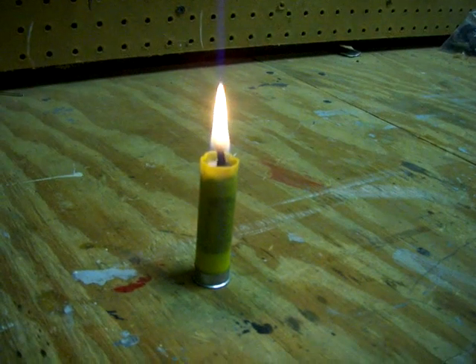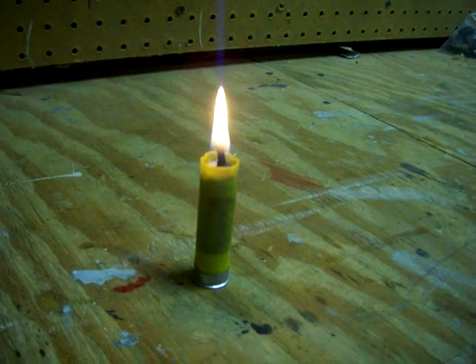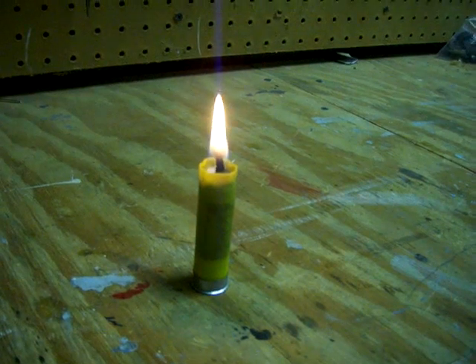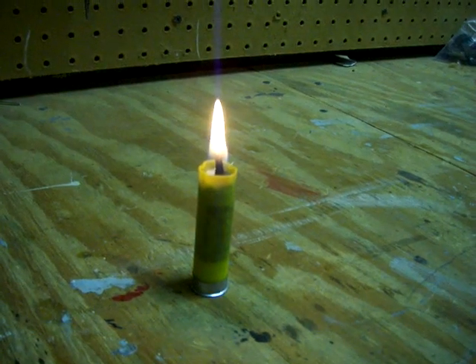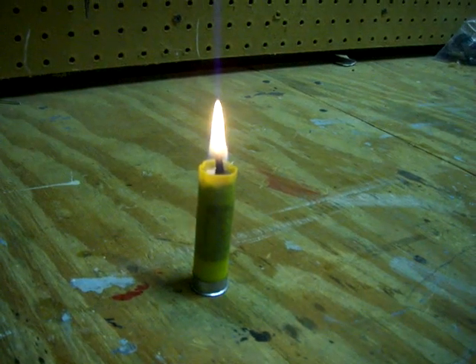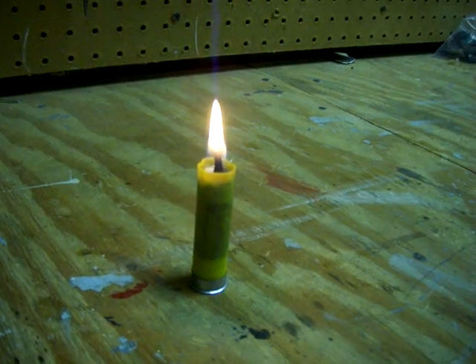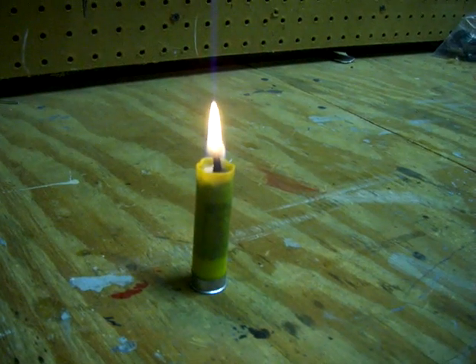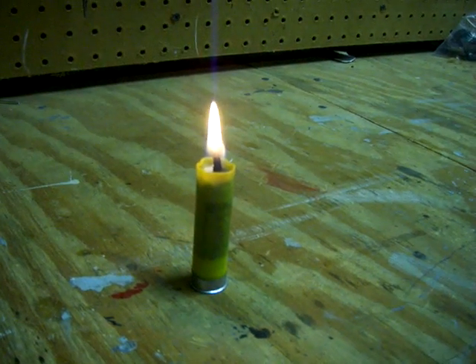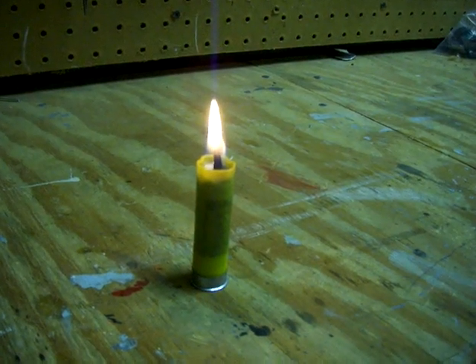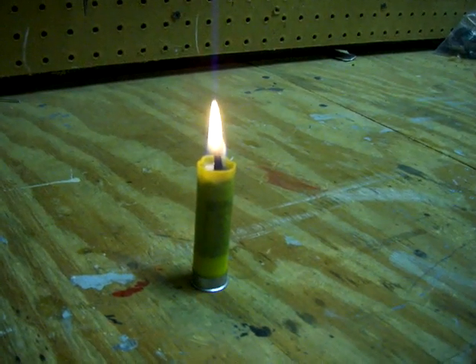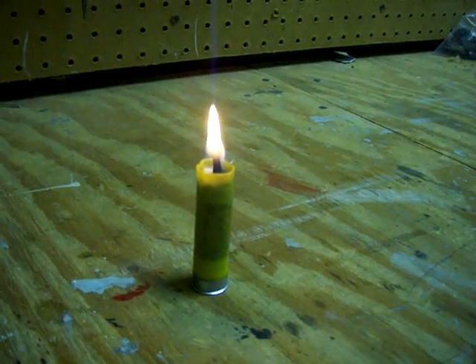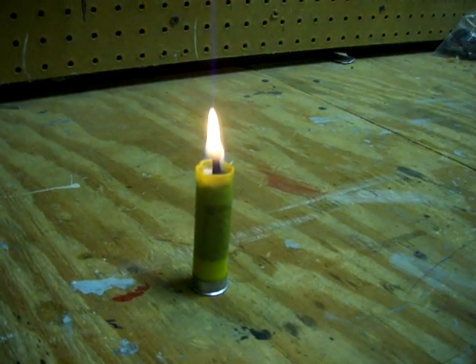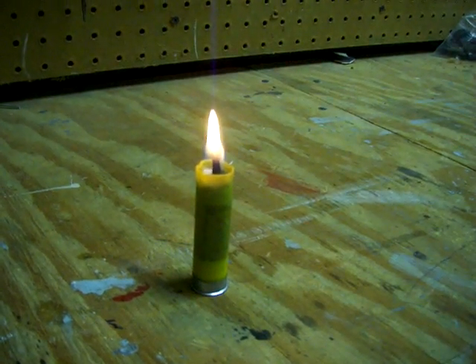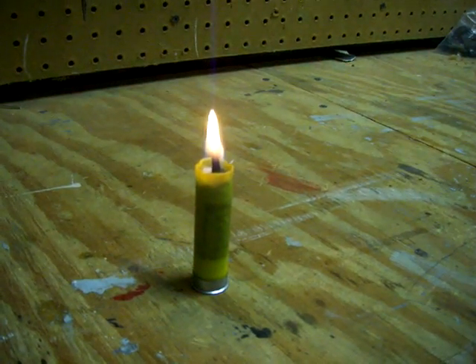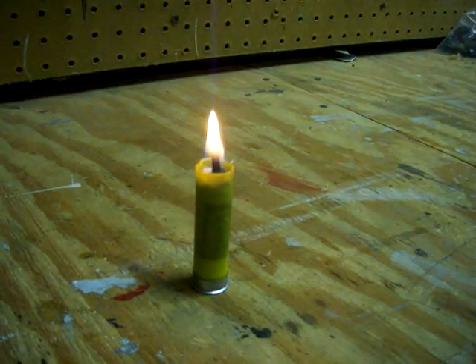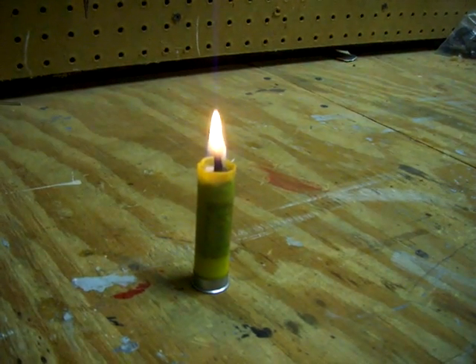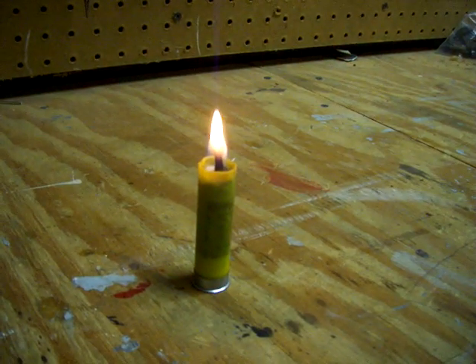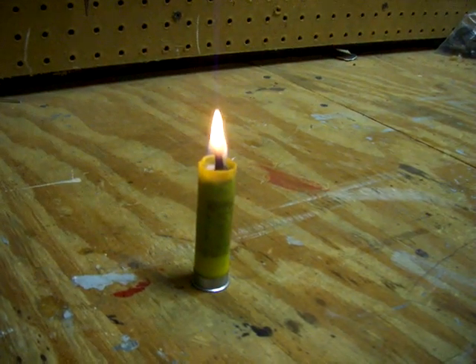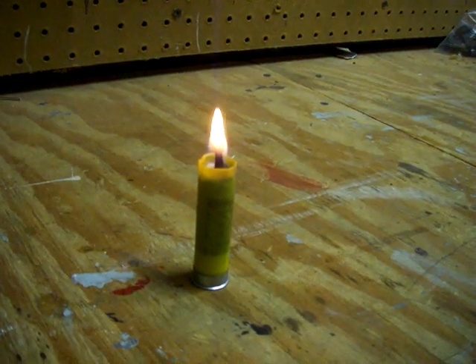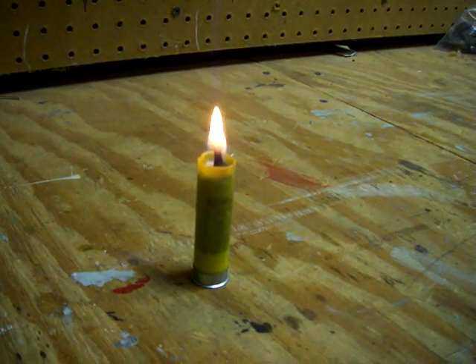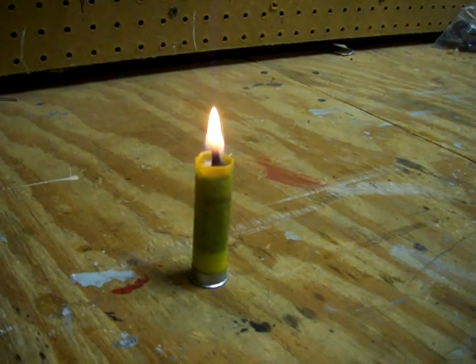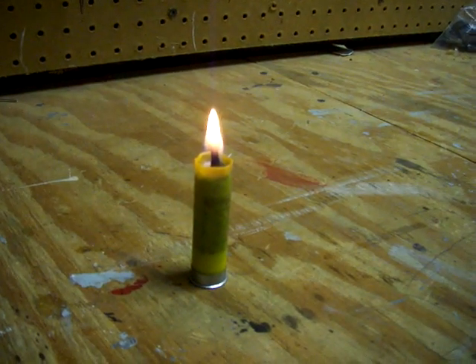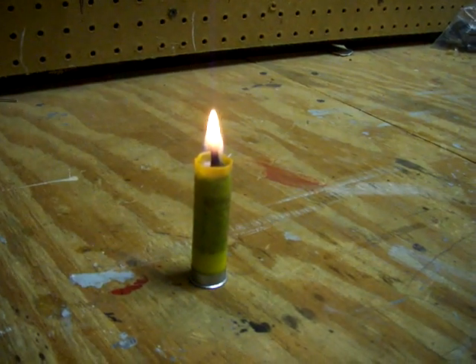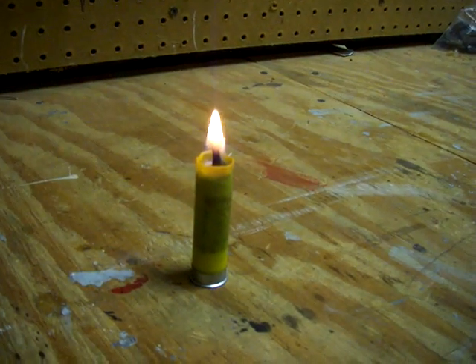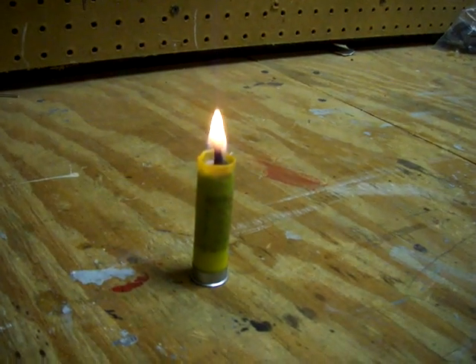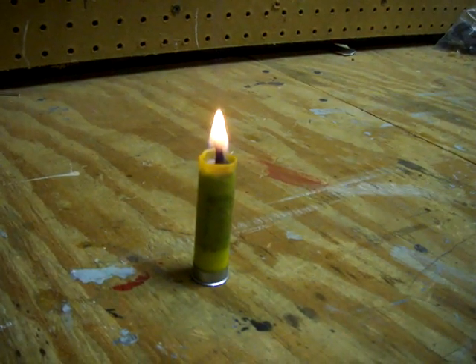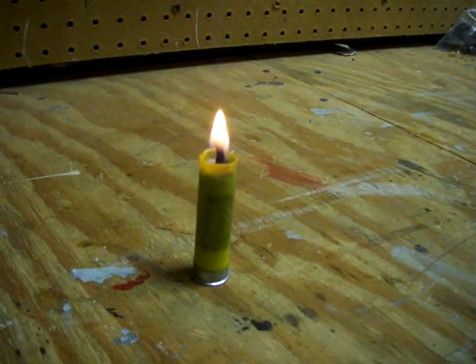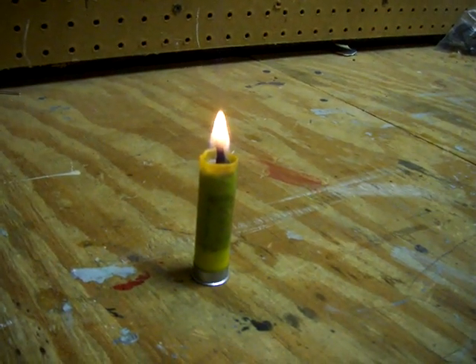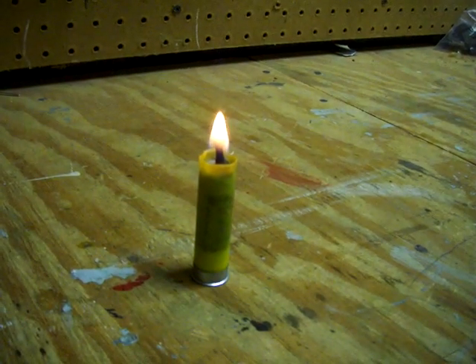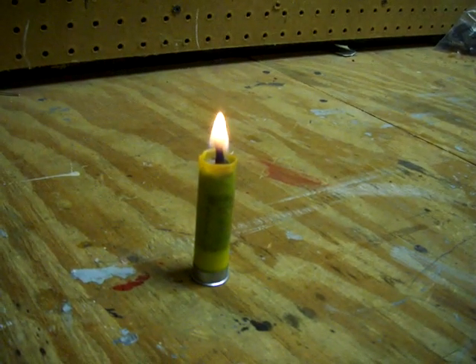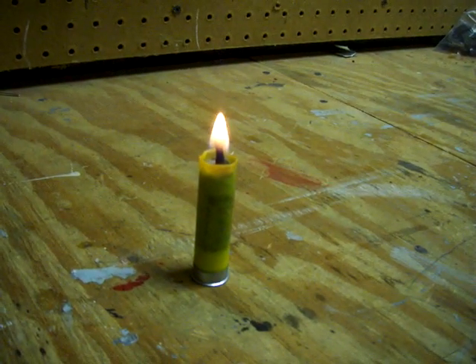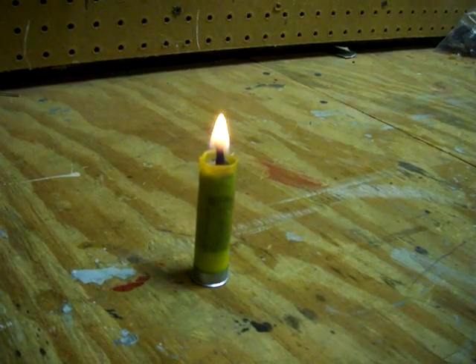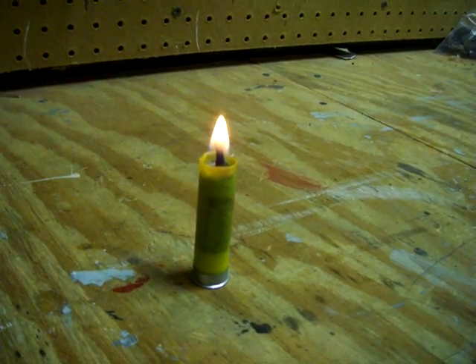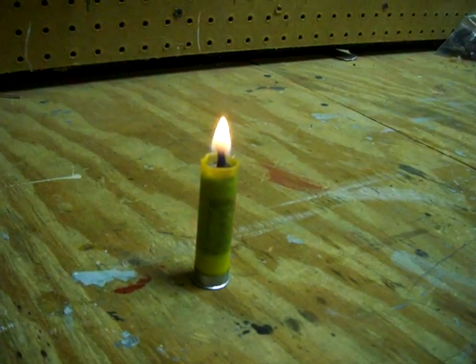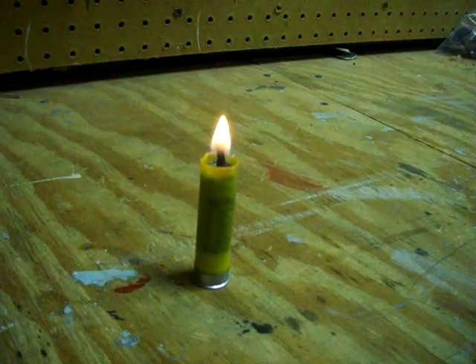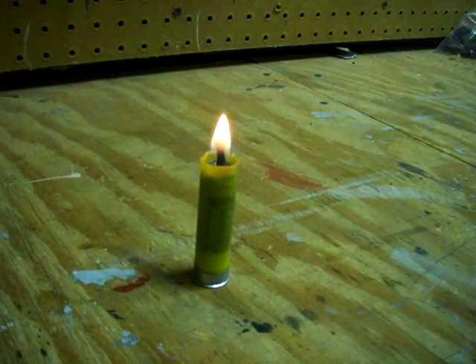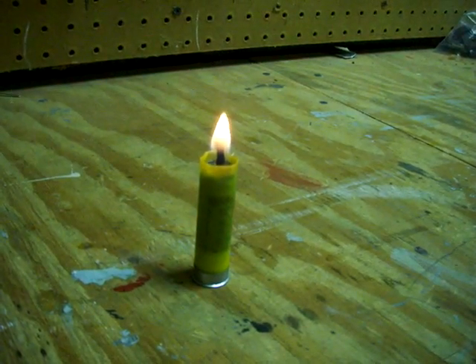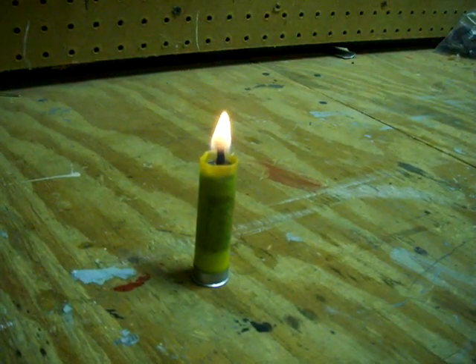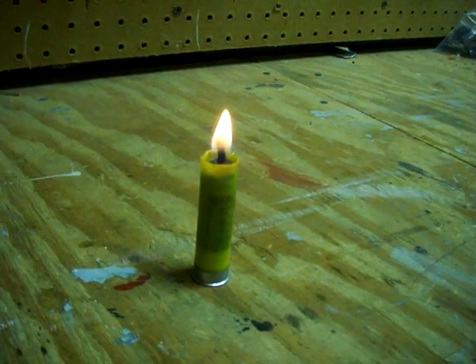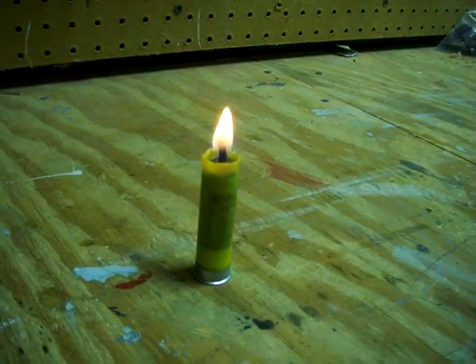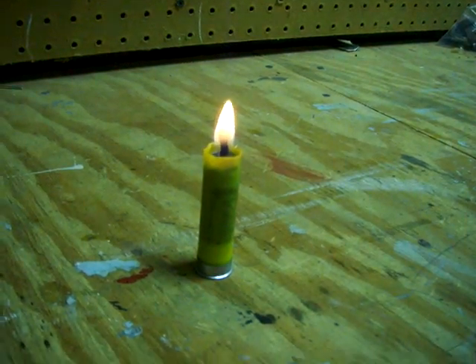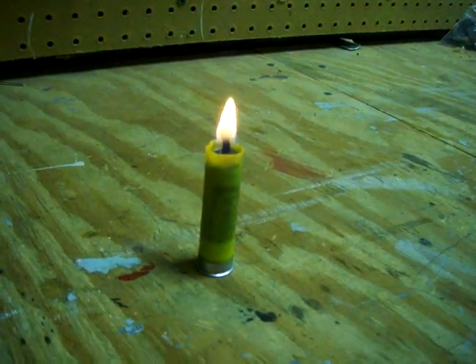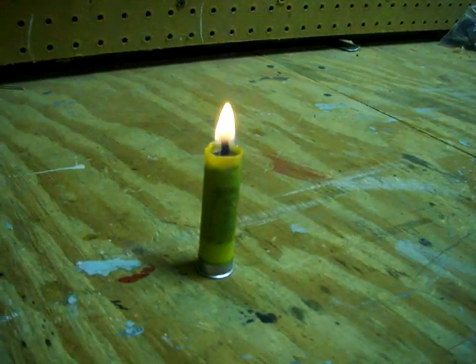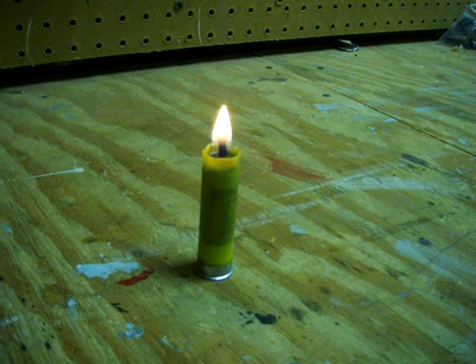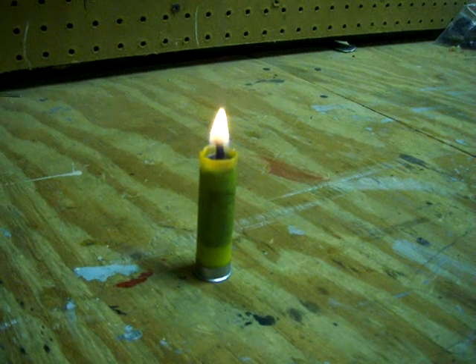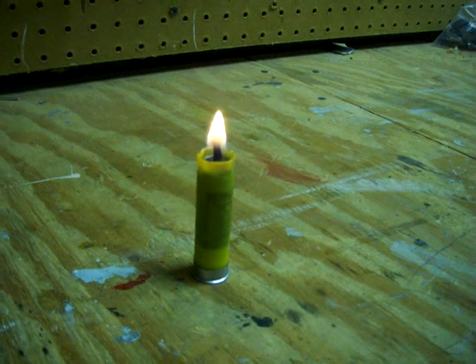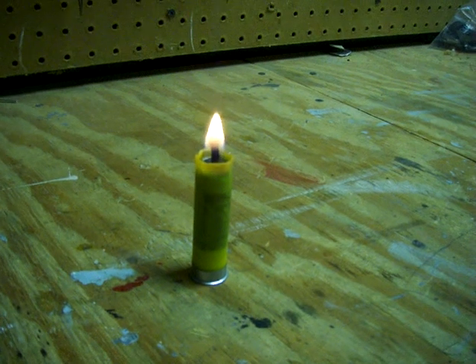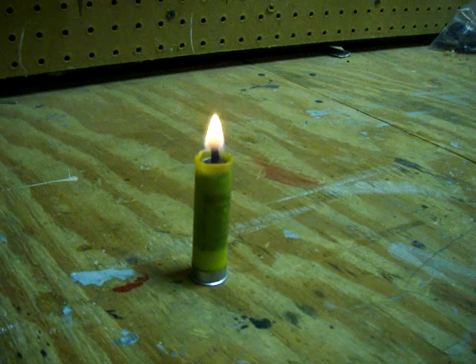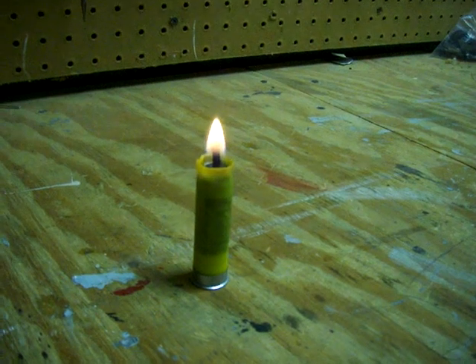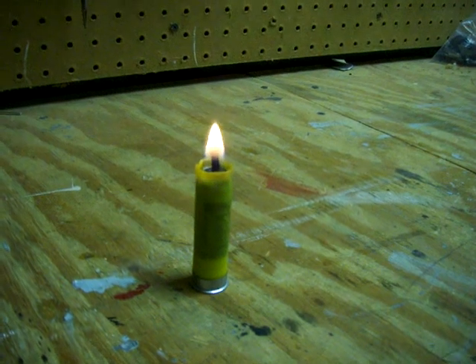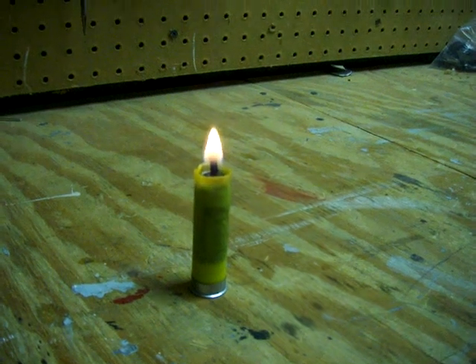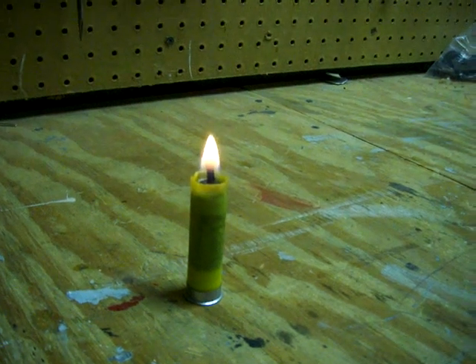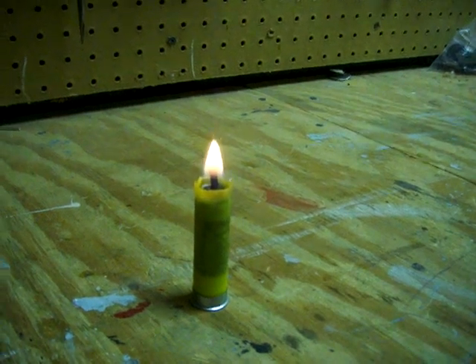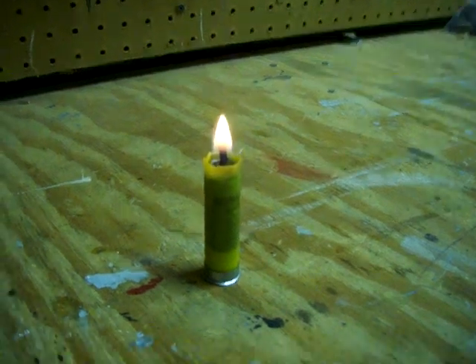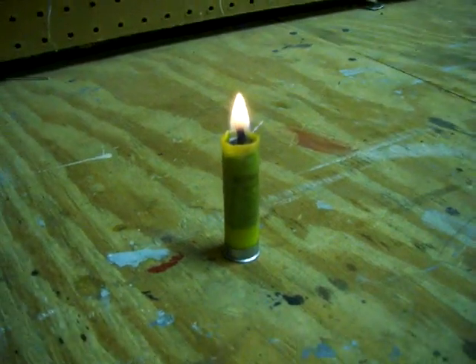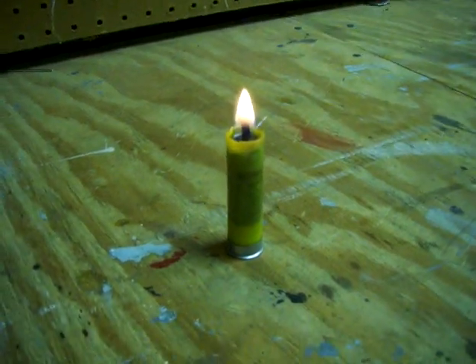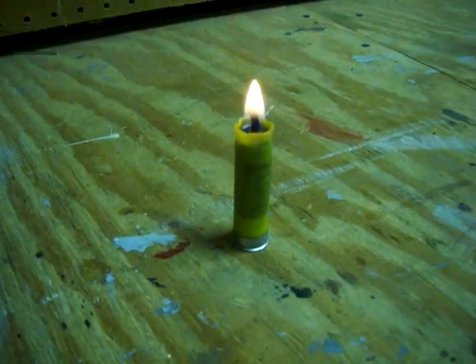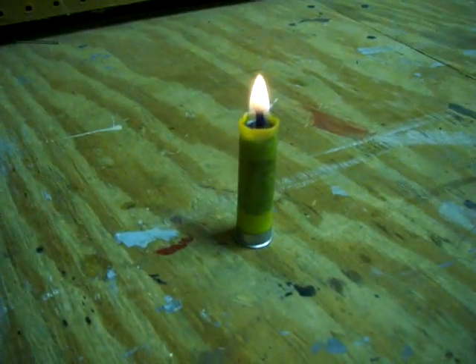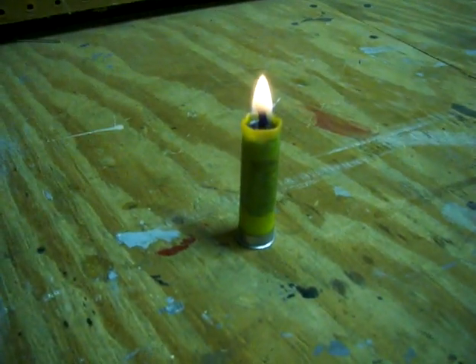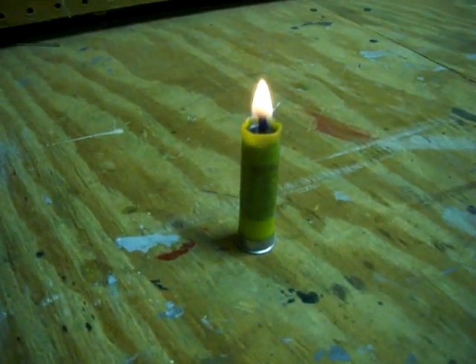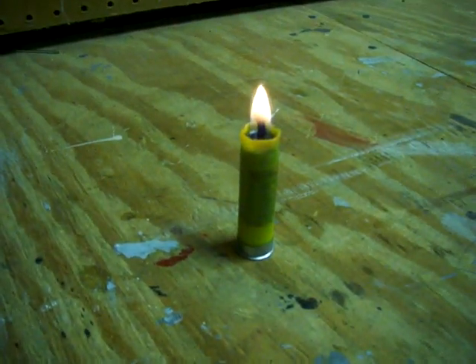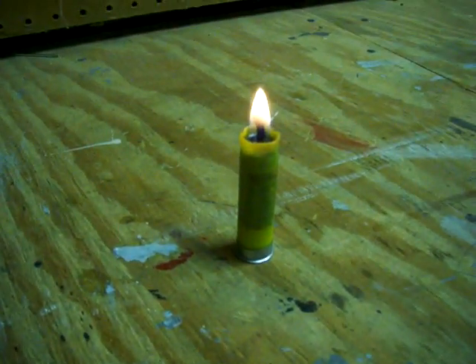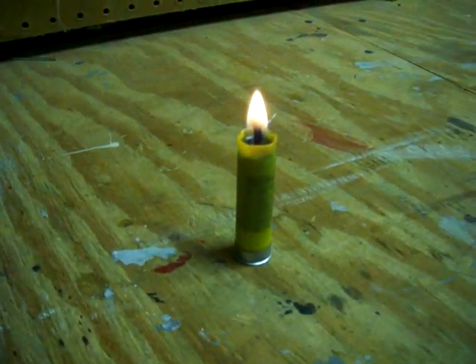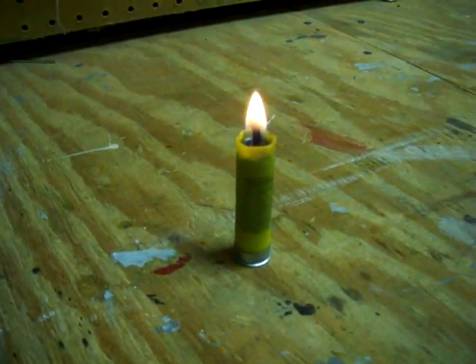This is TrapMan9 with a candle made out of a 20 gauge shotgun shell, two matches and some wax. Don't forget to subscribe.